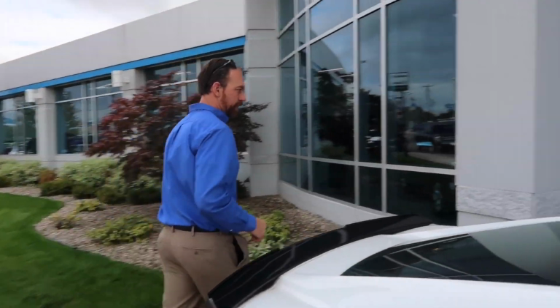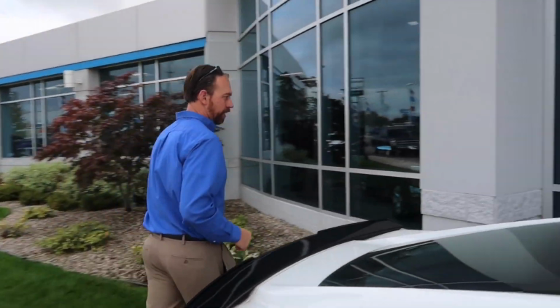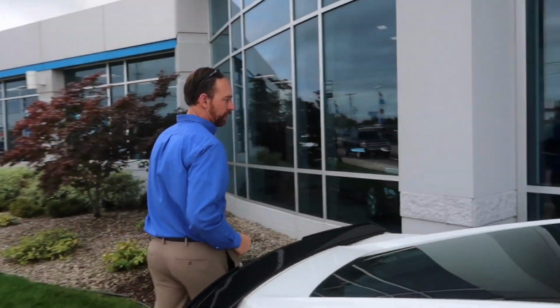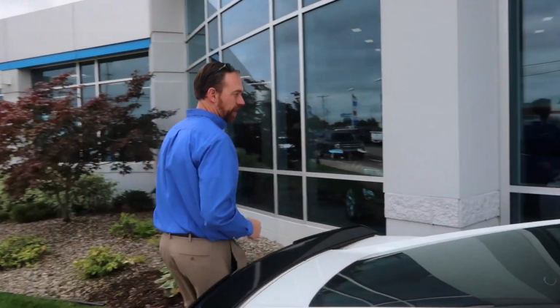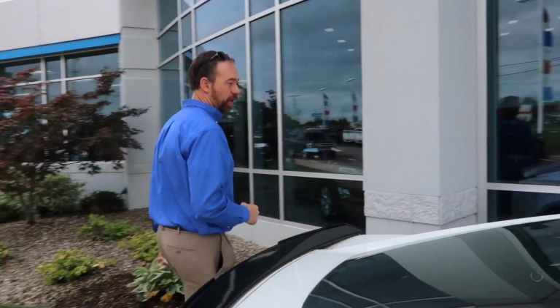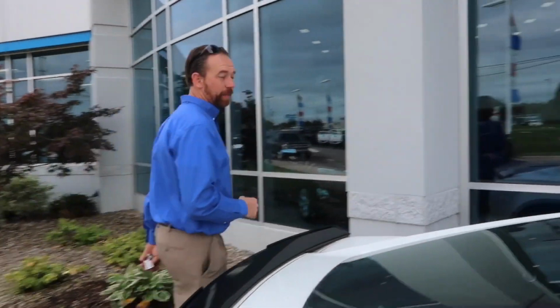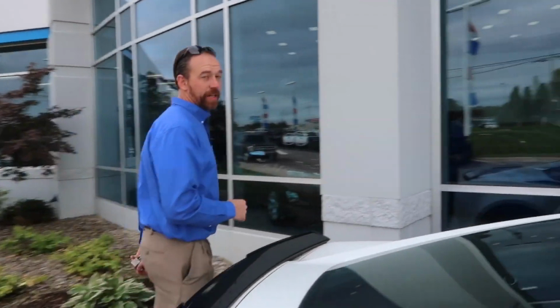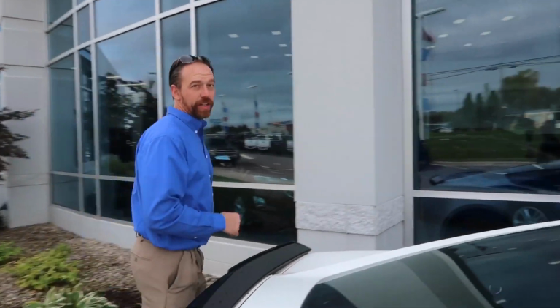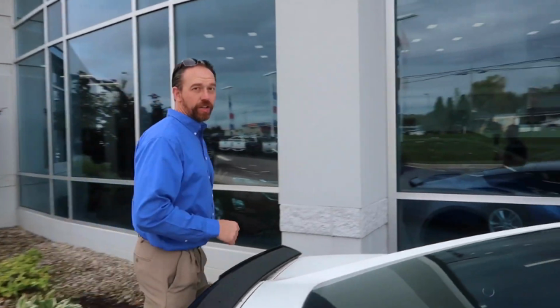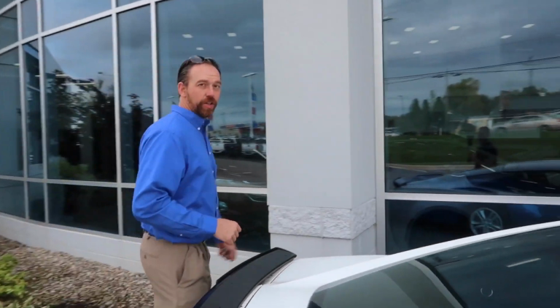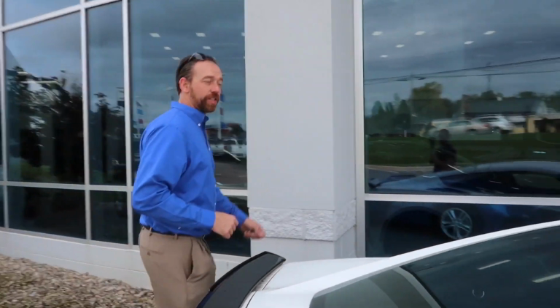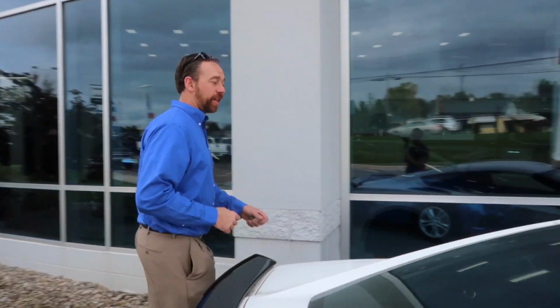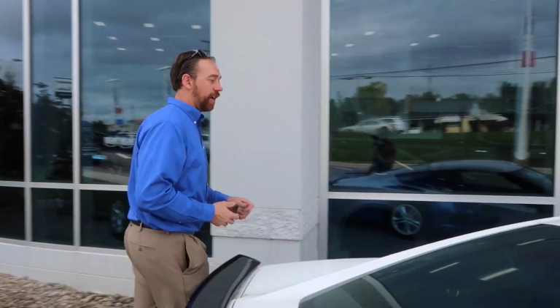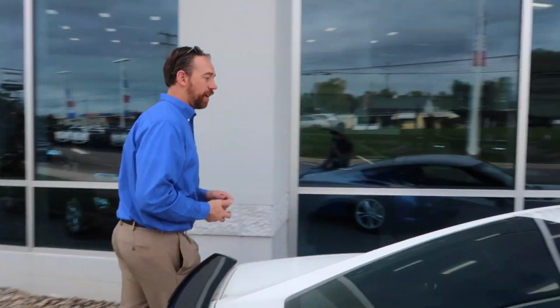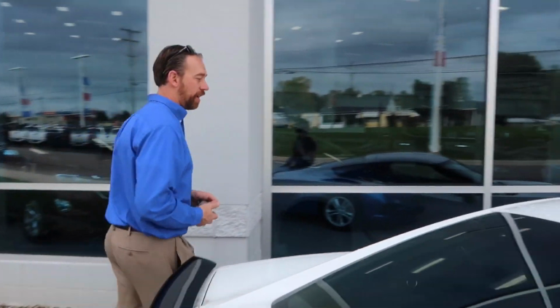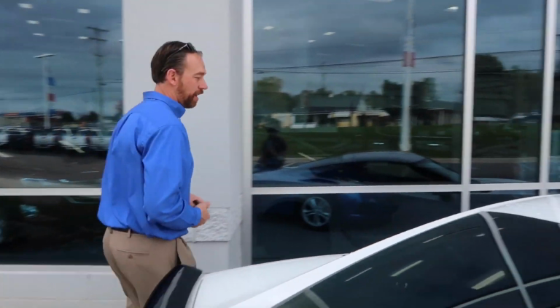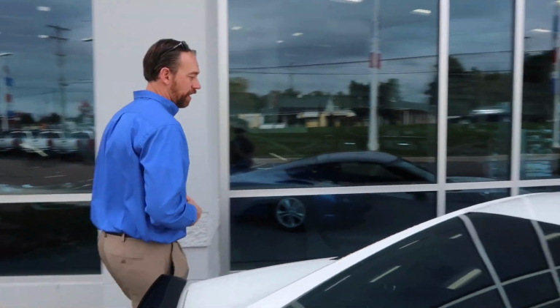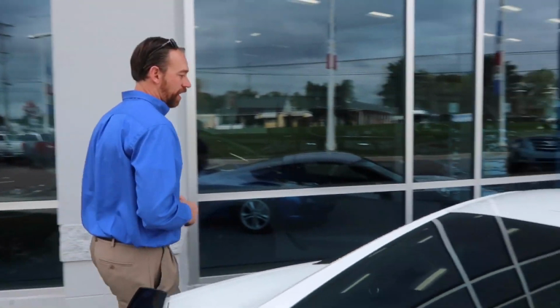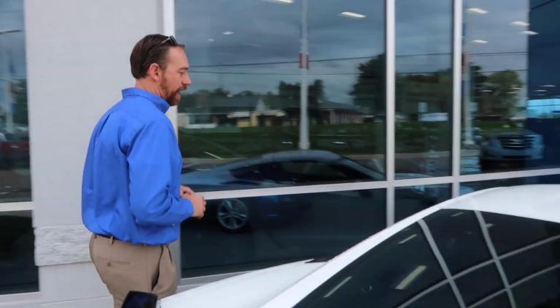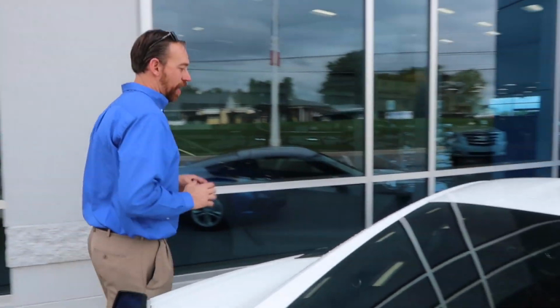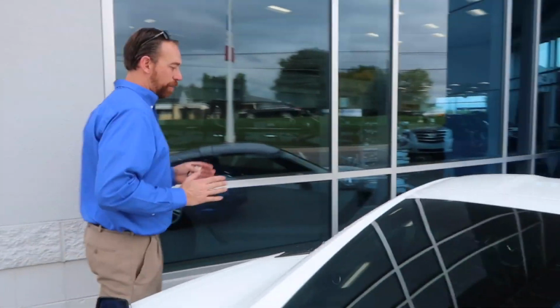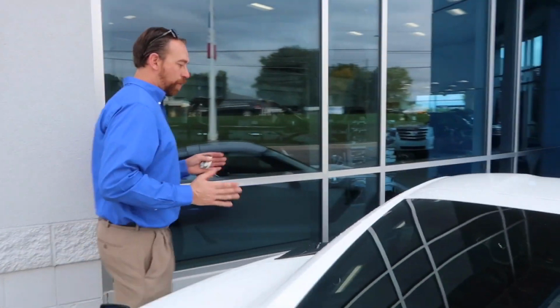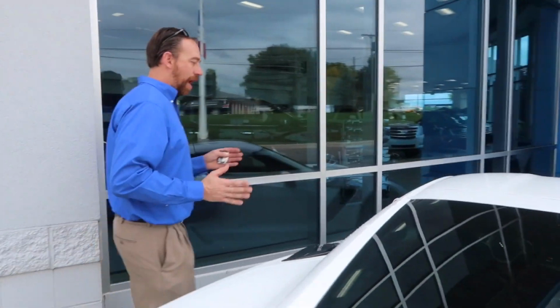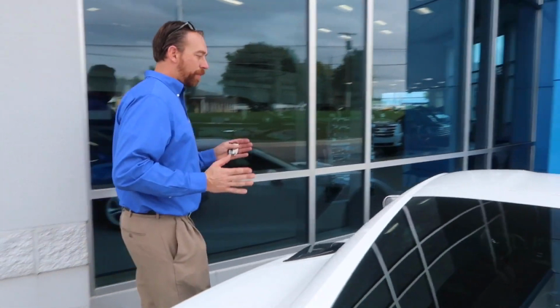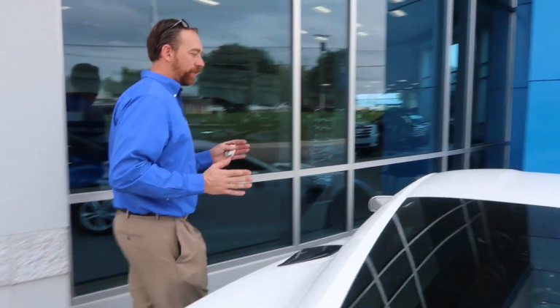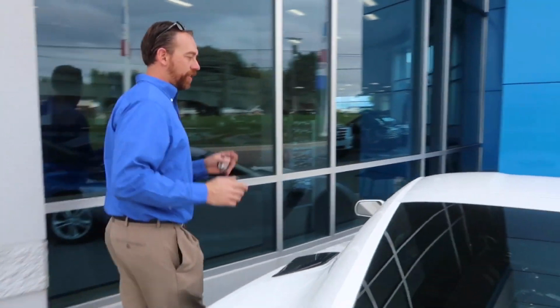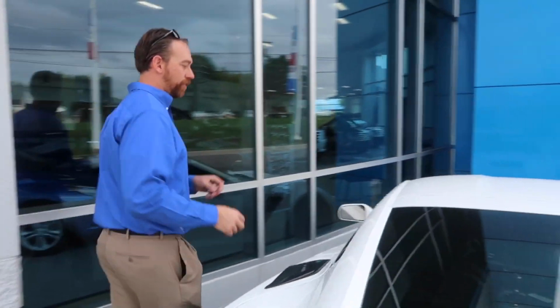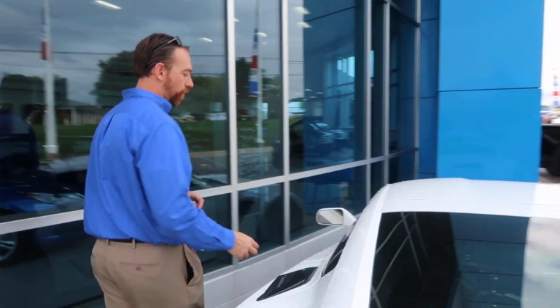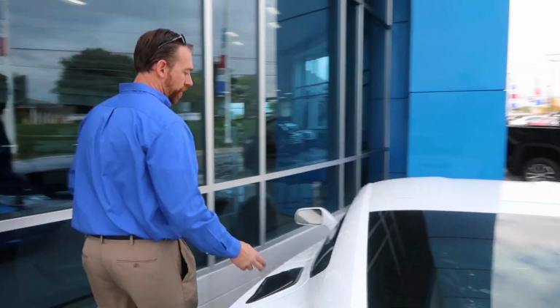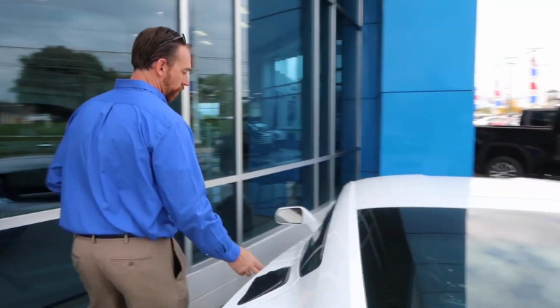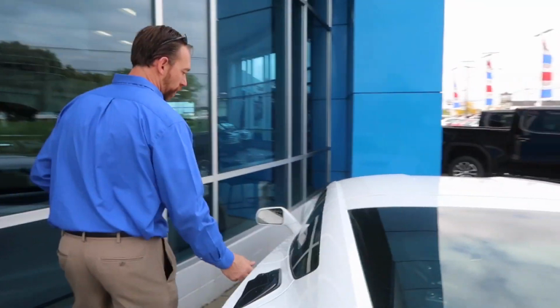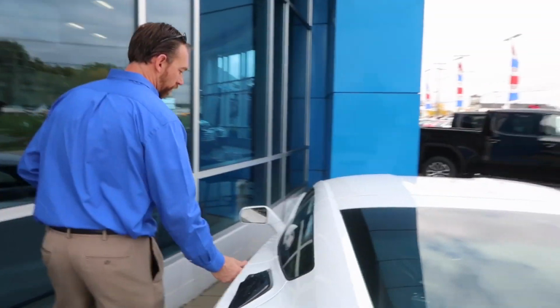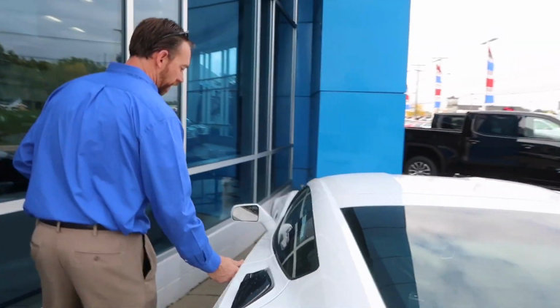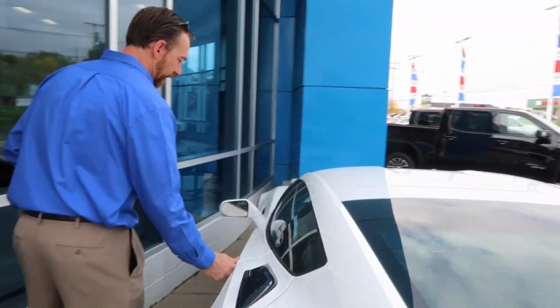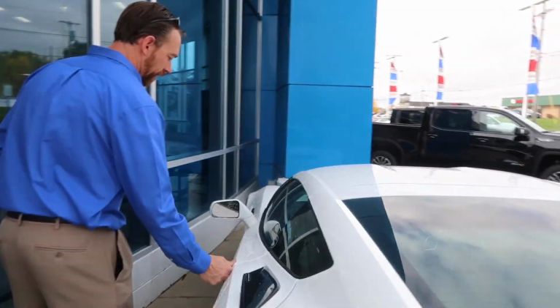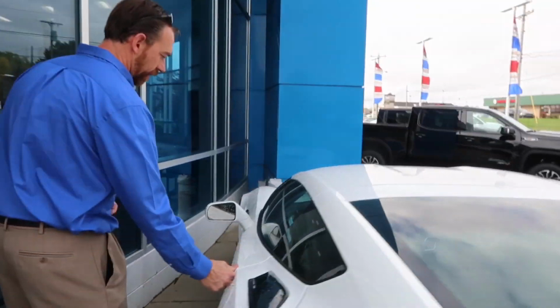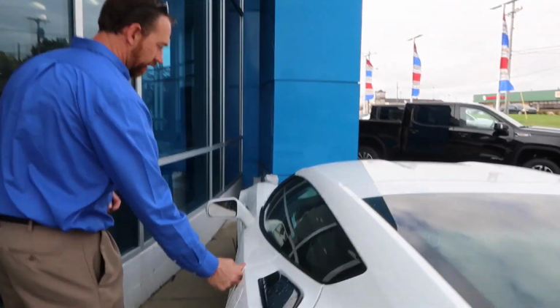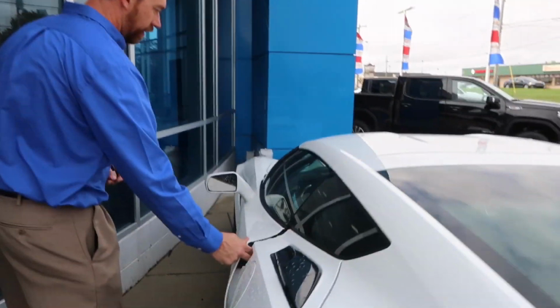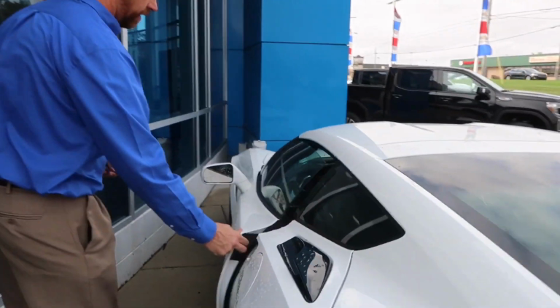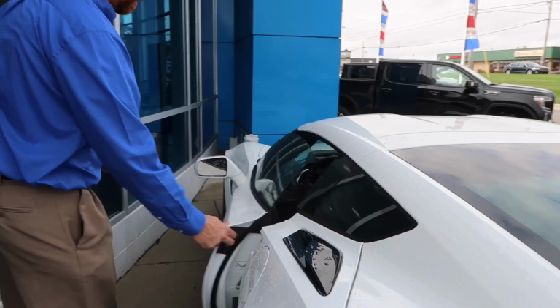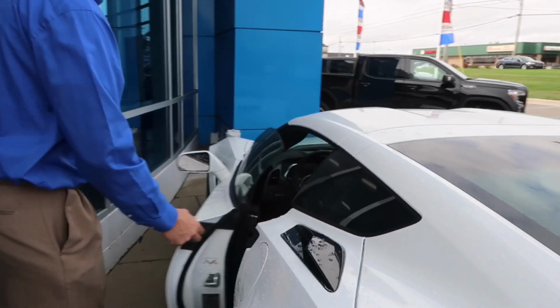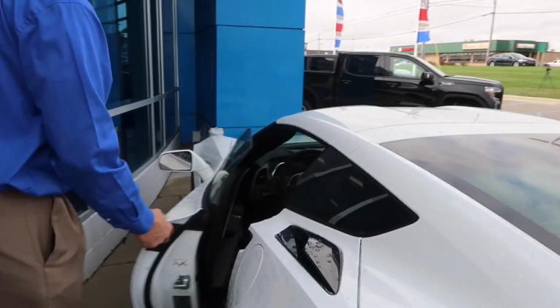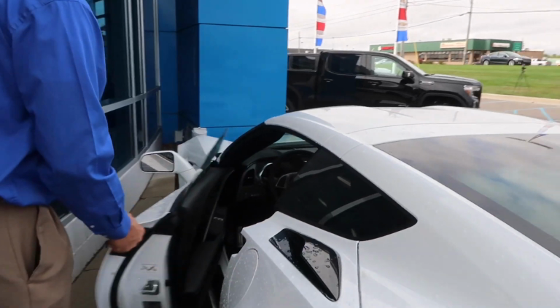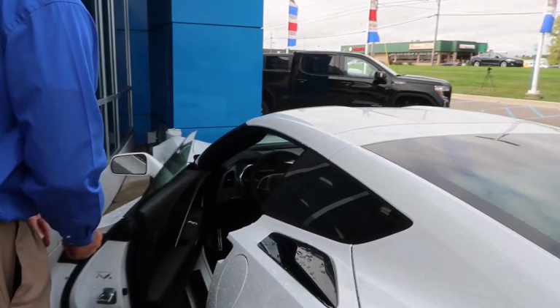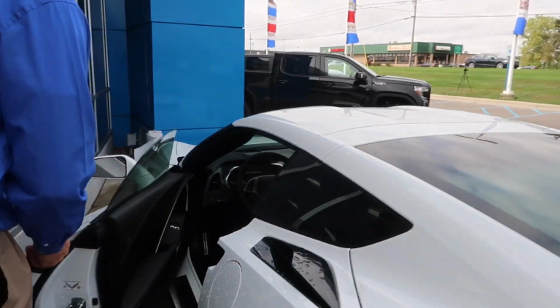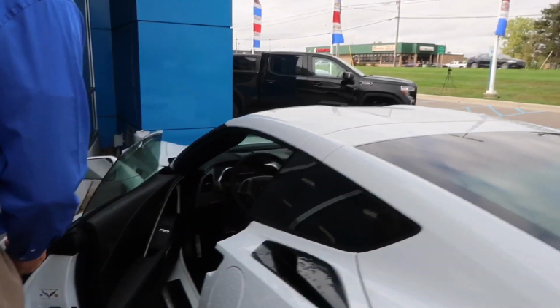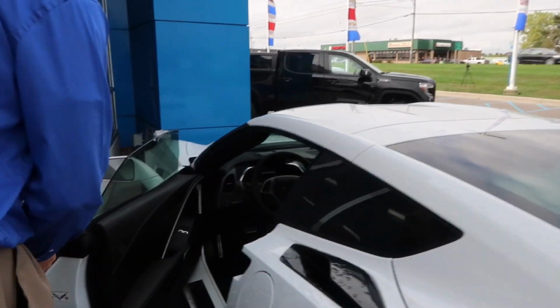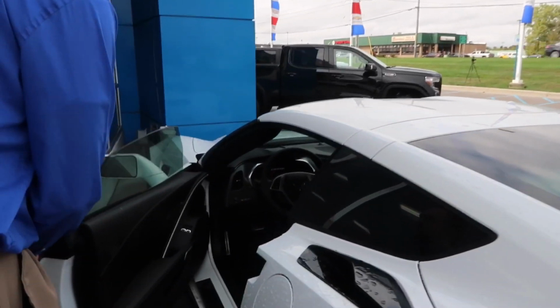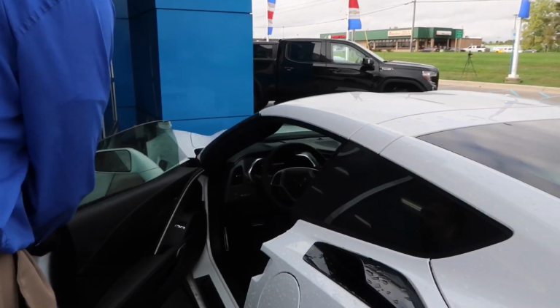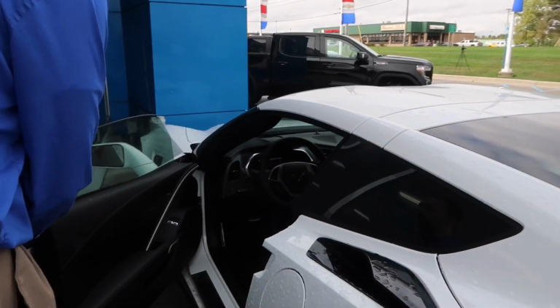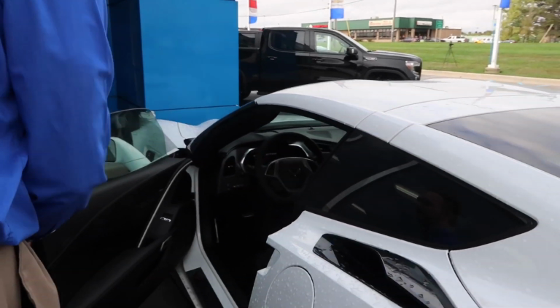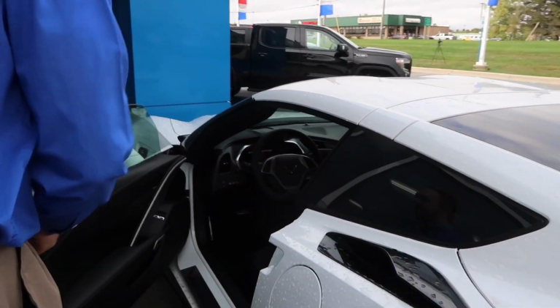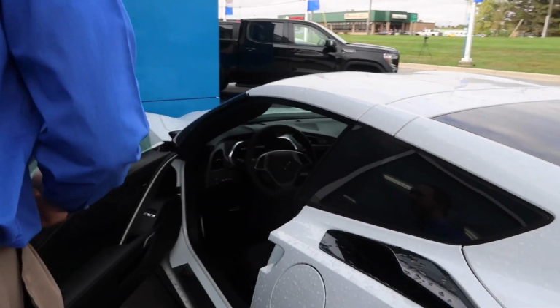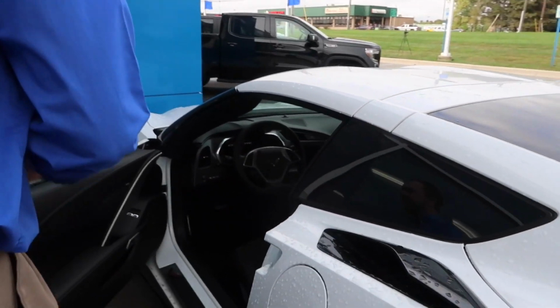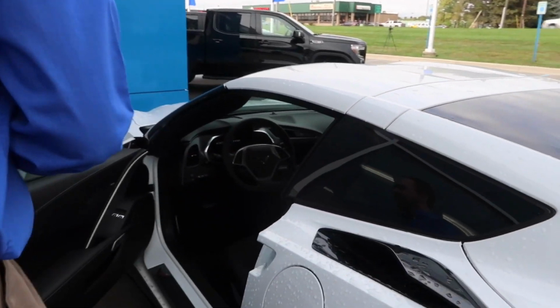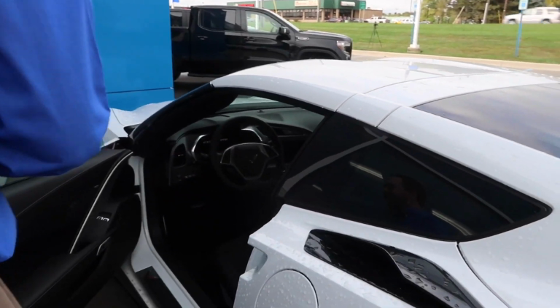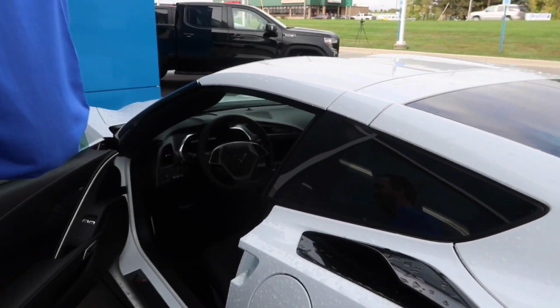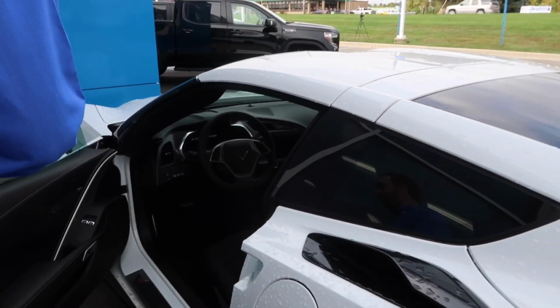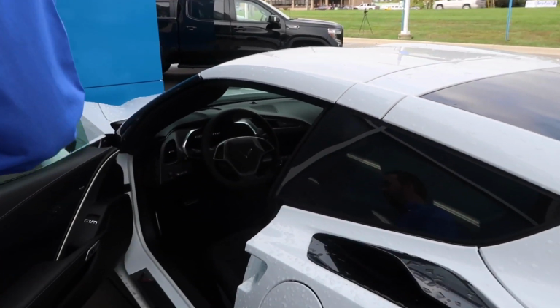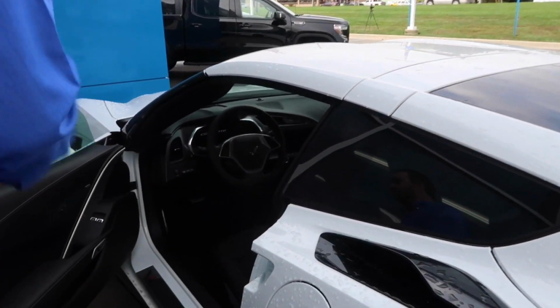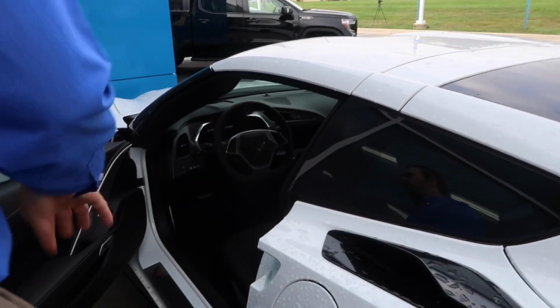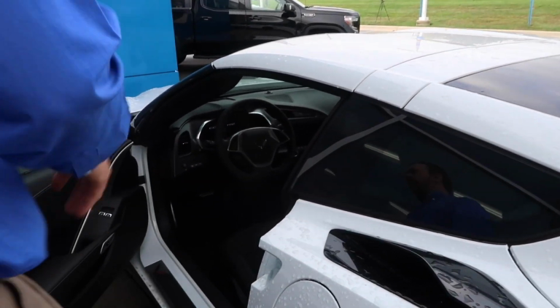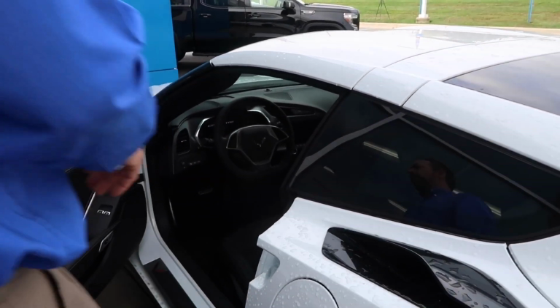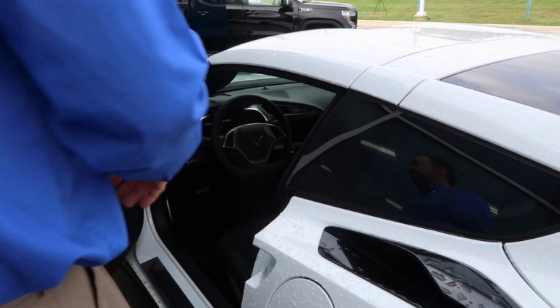Here's a video I'm going to do: how to properly store your Corvette — because if you leave them sitting like this for too long, you're going to have a problem.